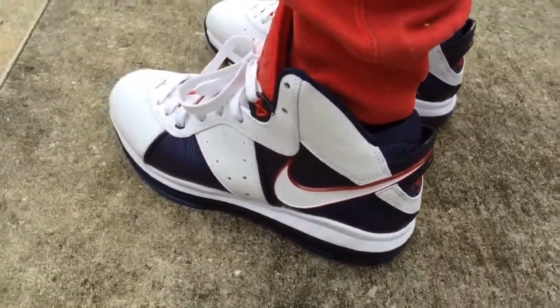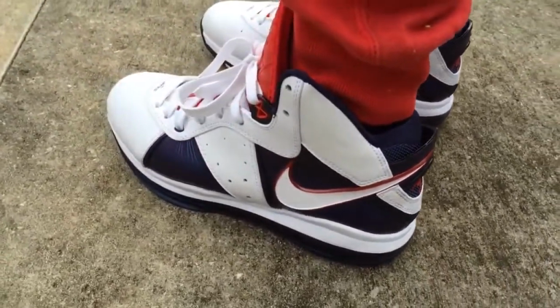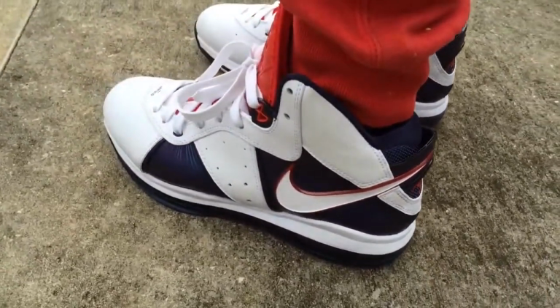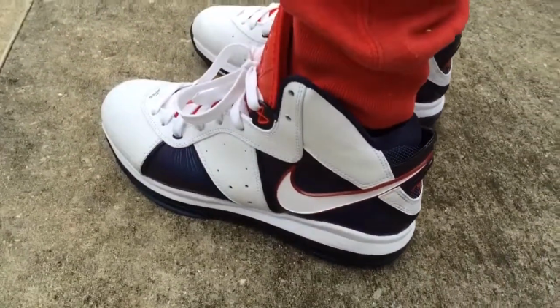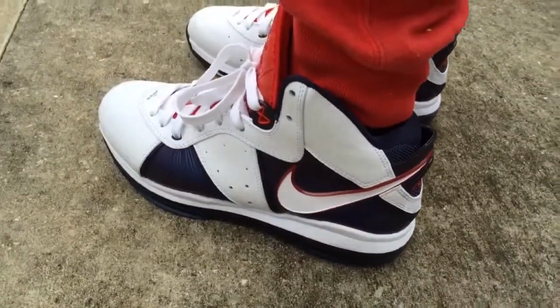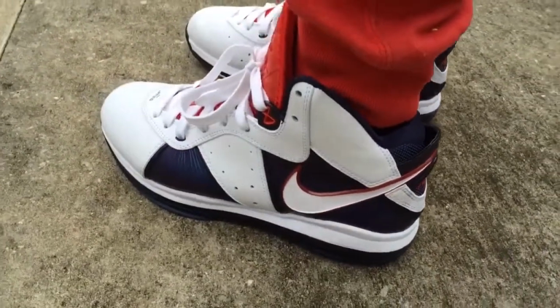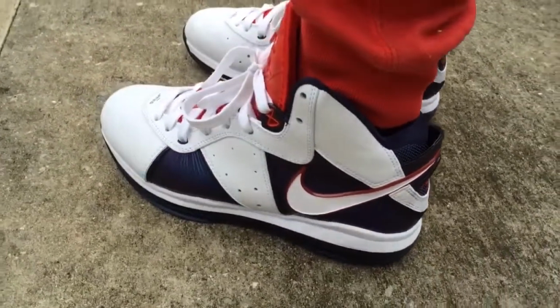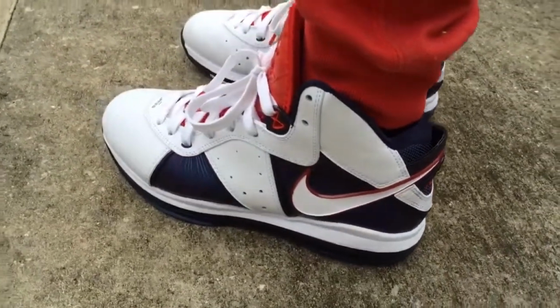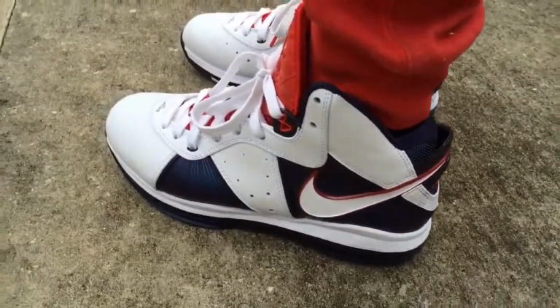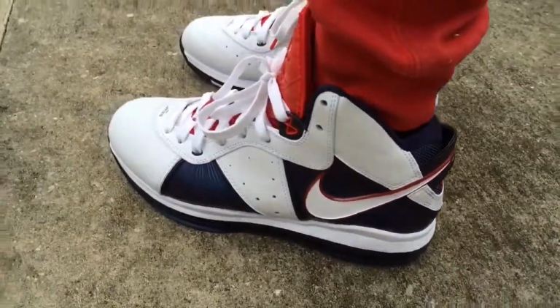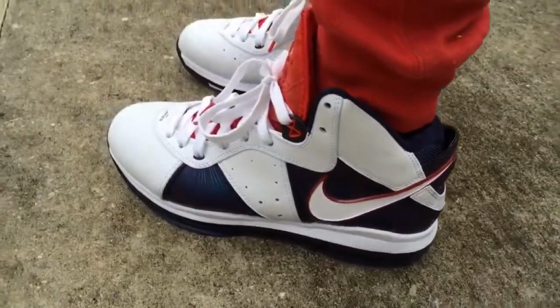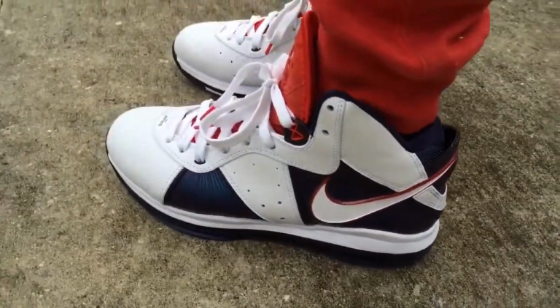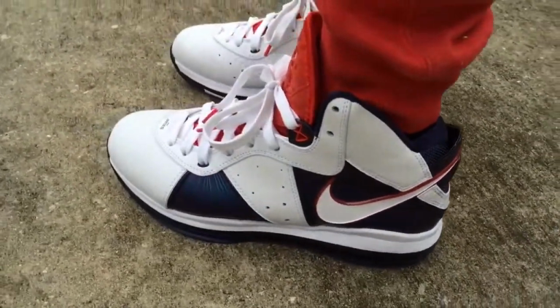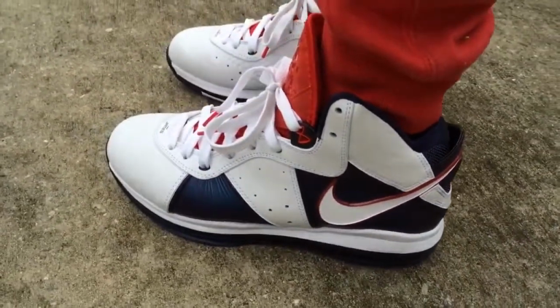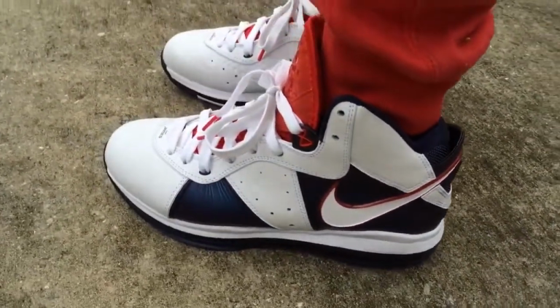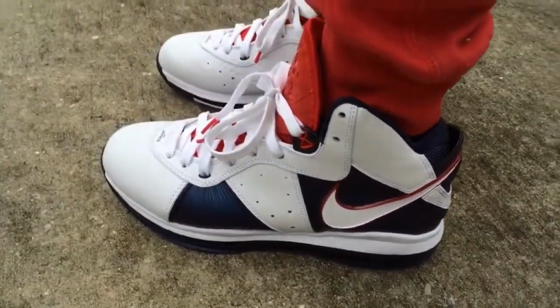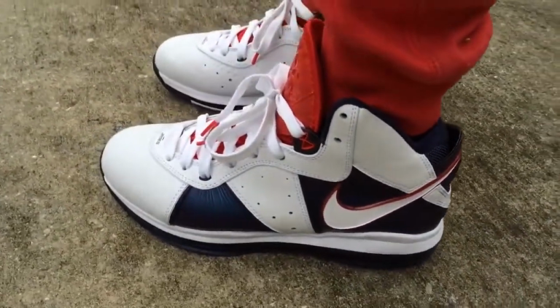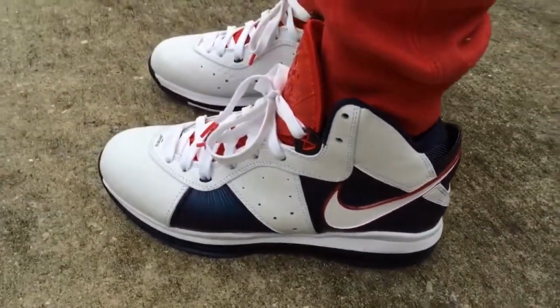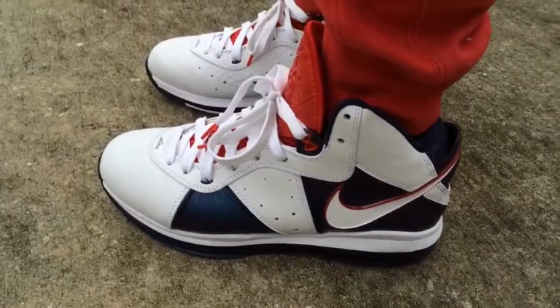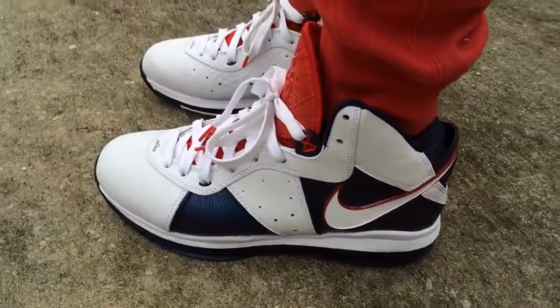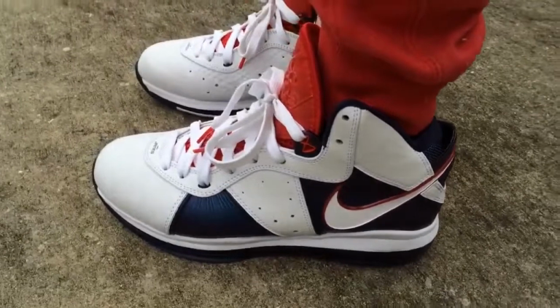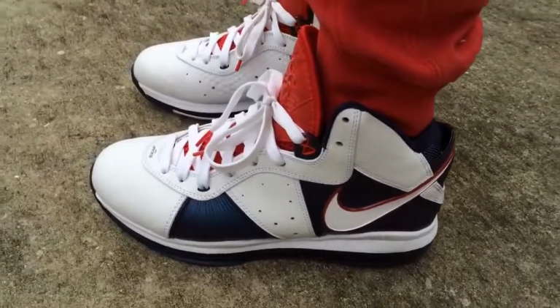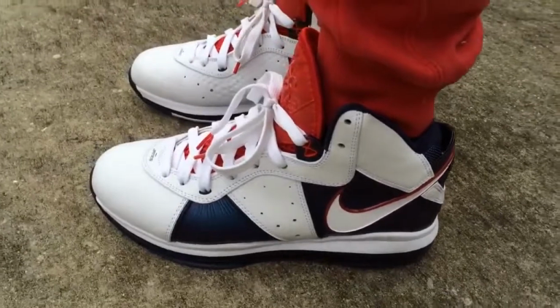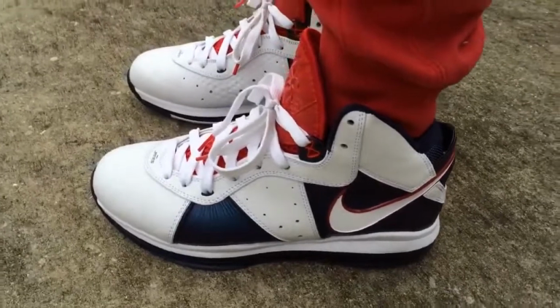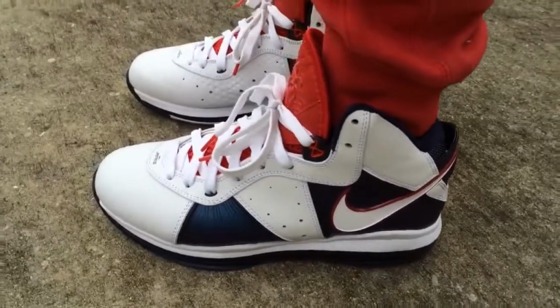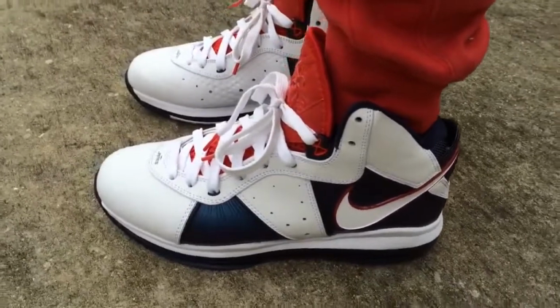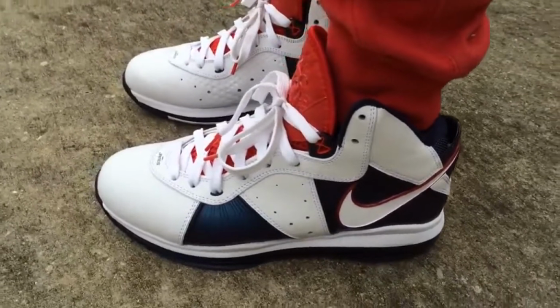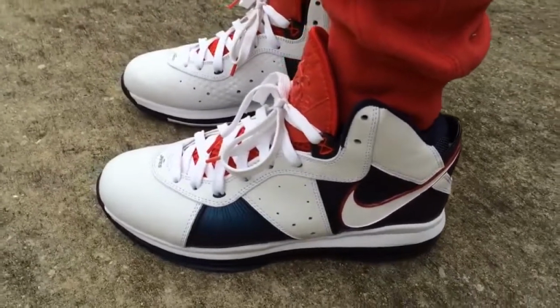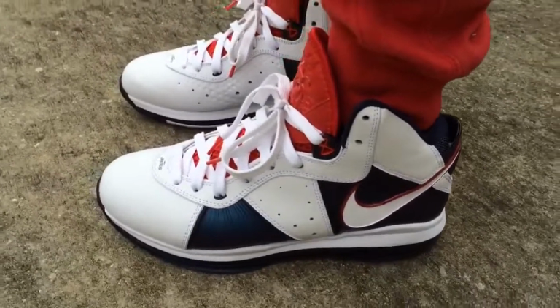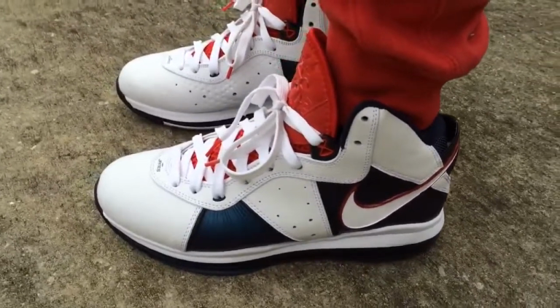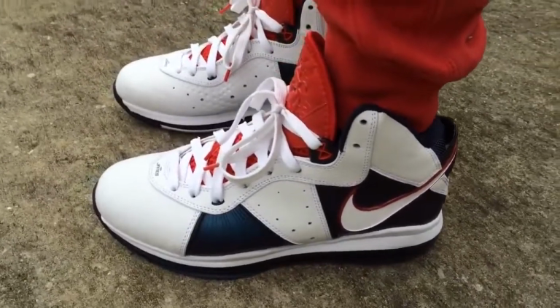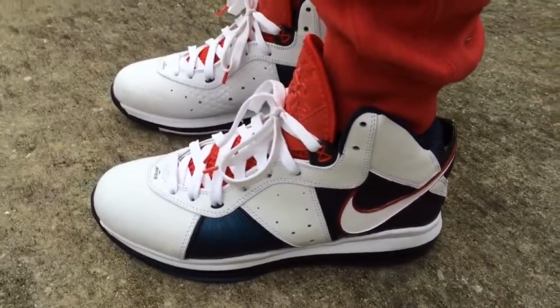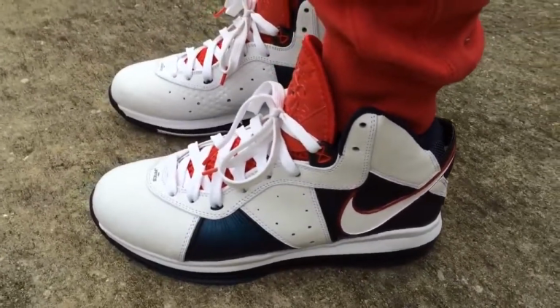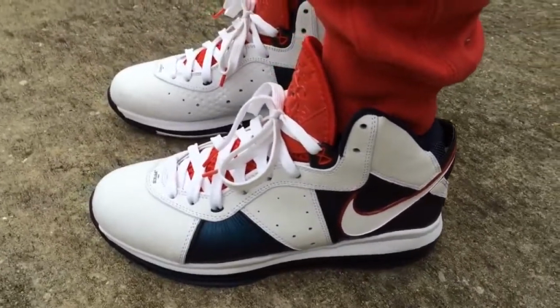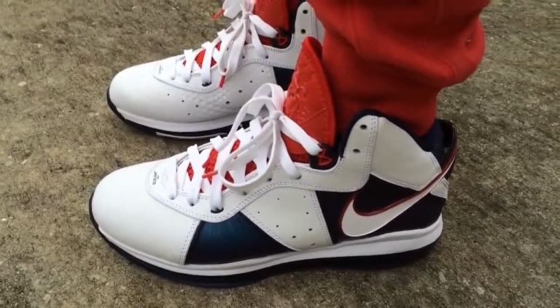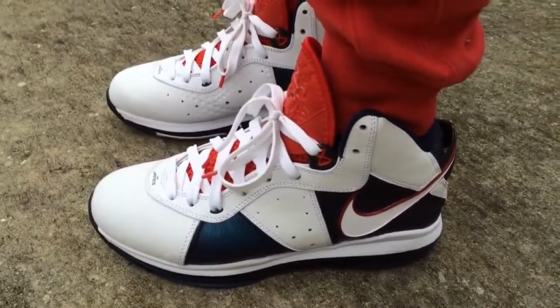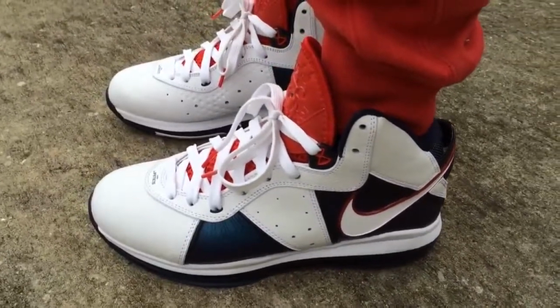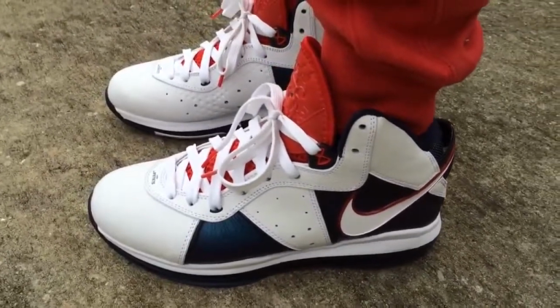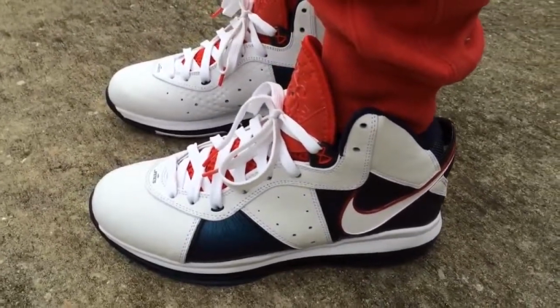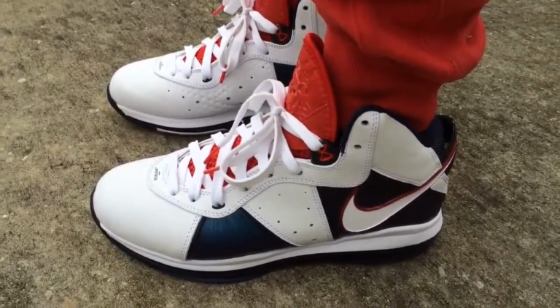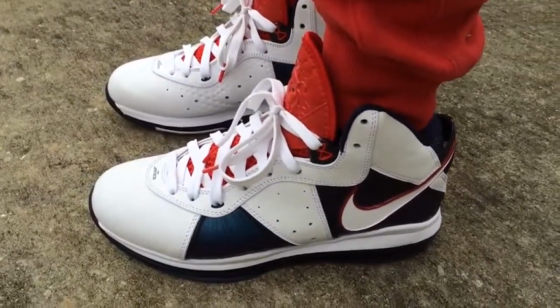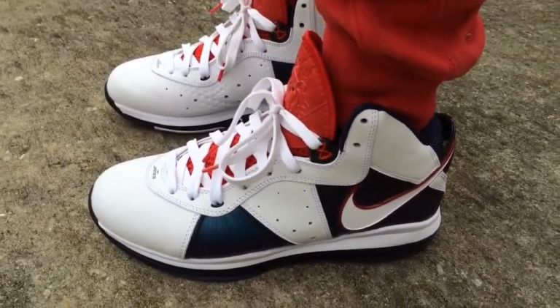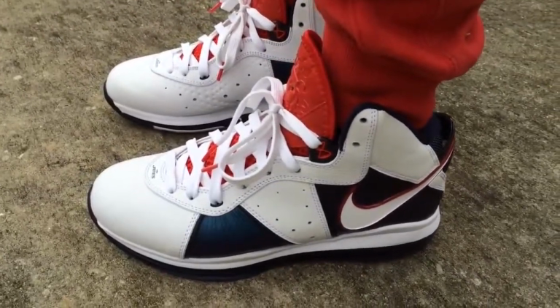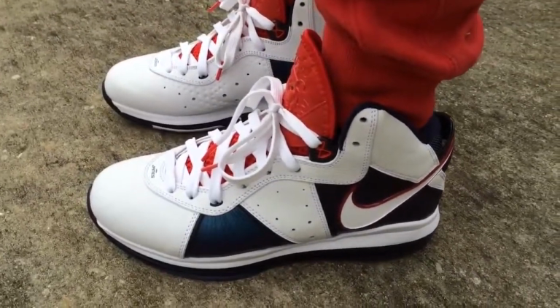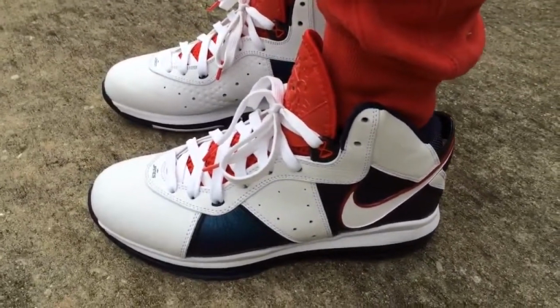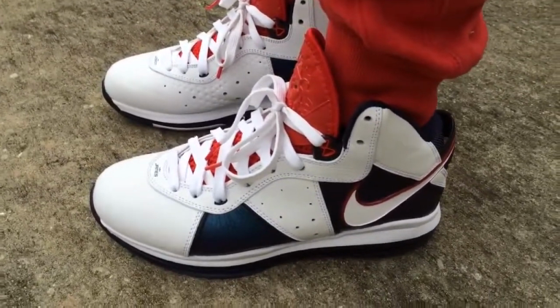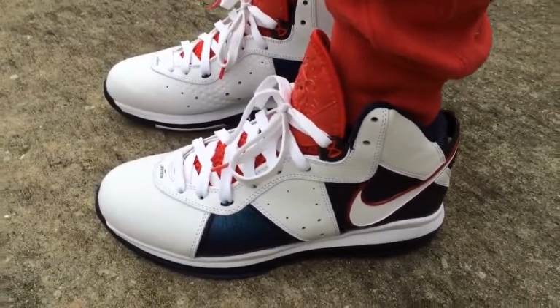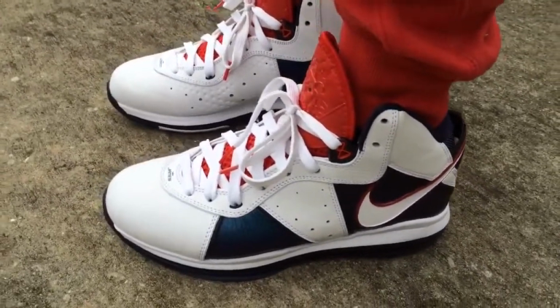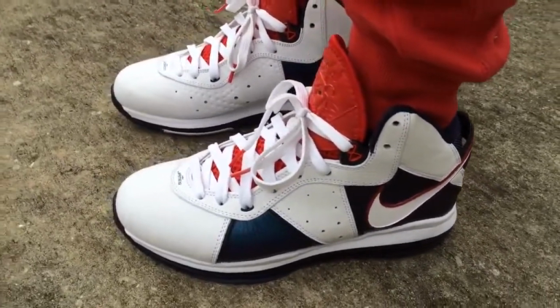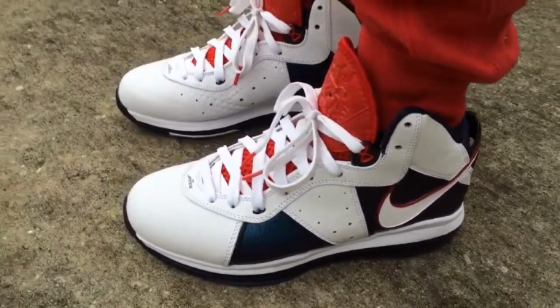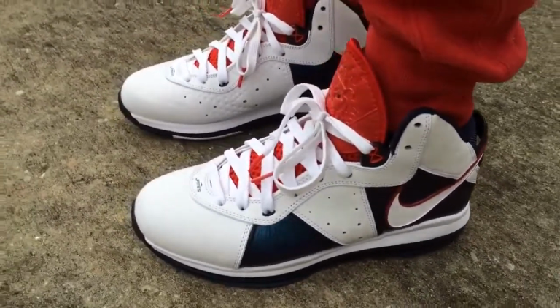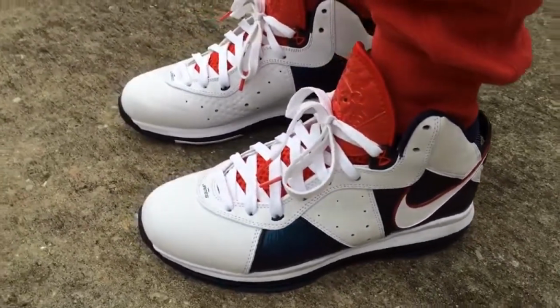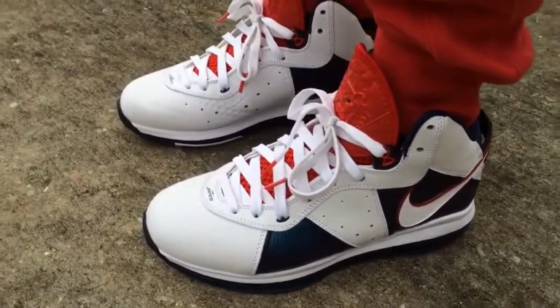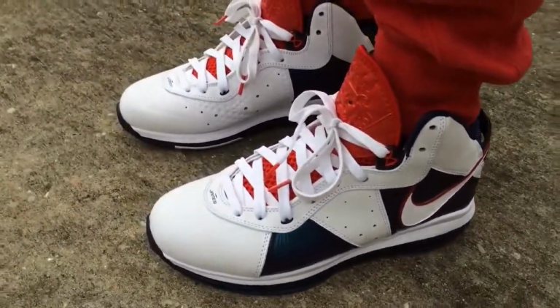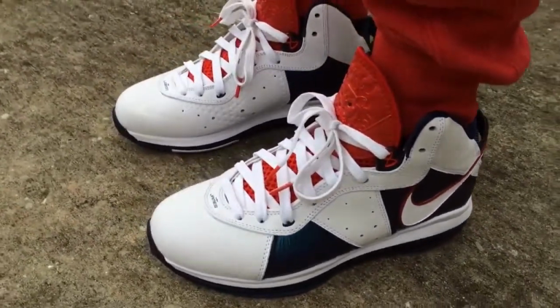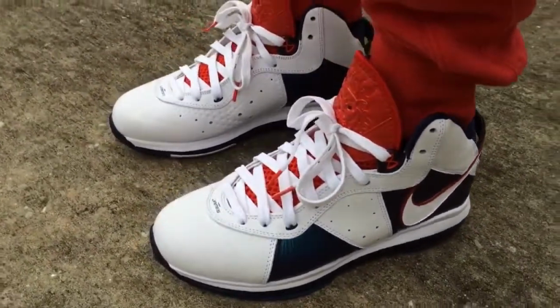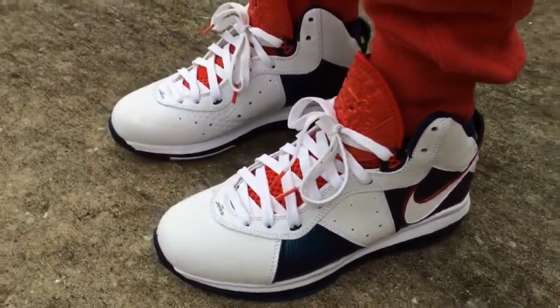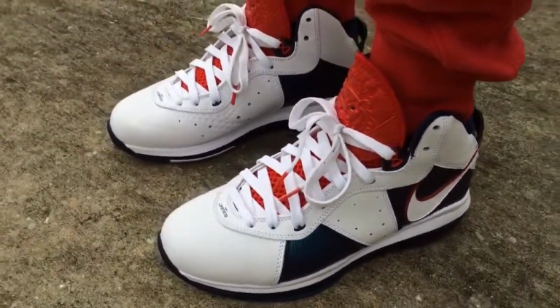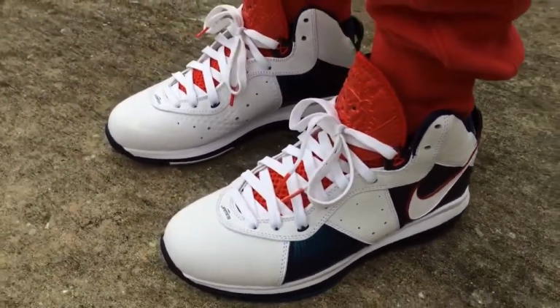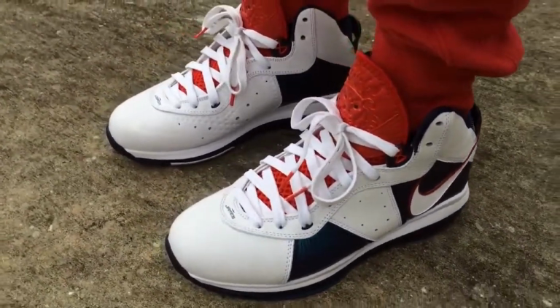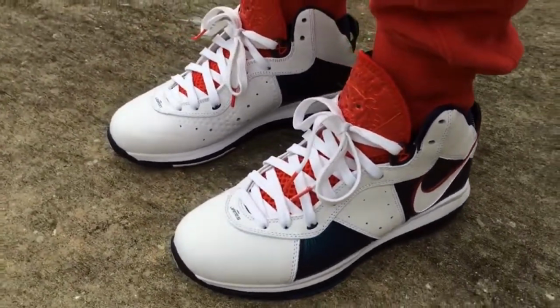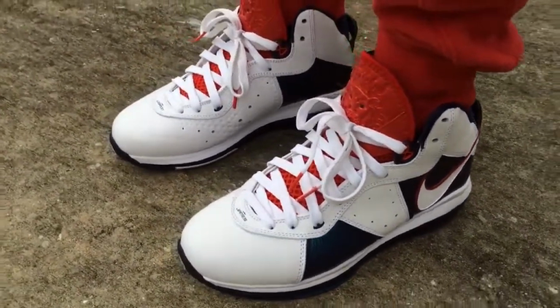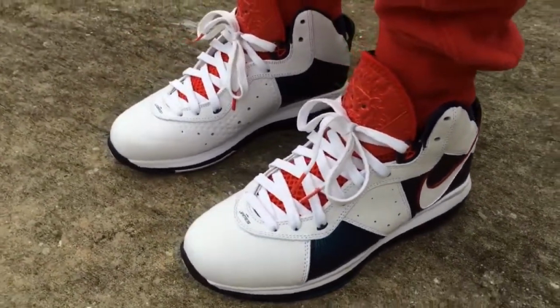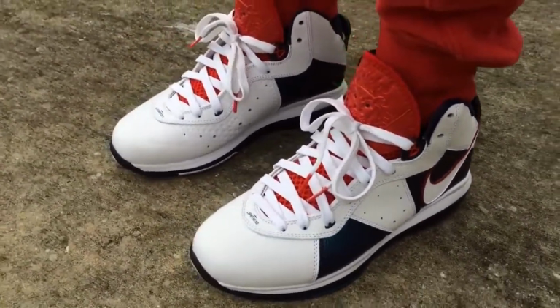If you're in the market for a LeBron 8, they kind of ran snug to me, so I would go half a size up.